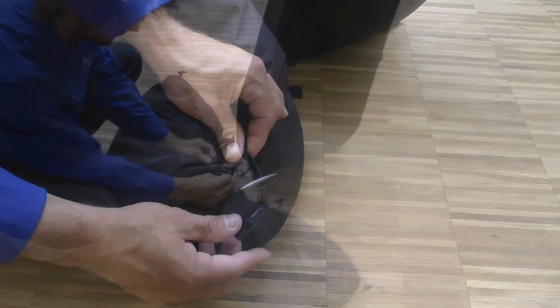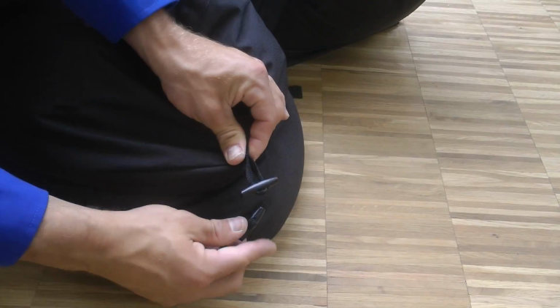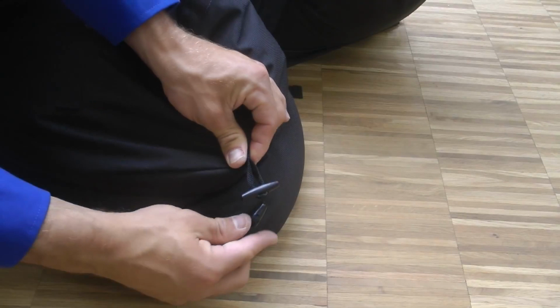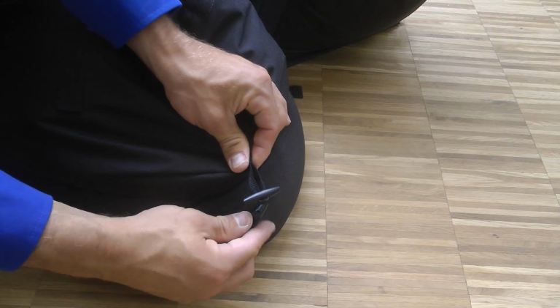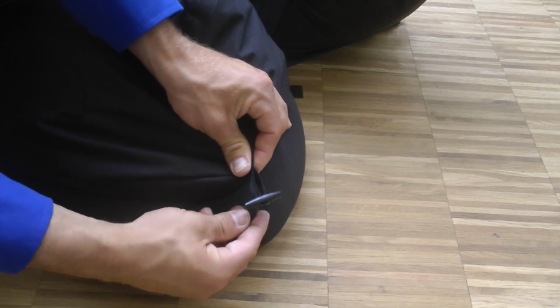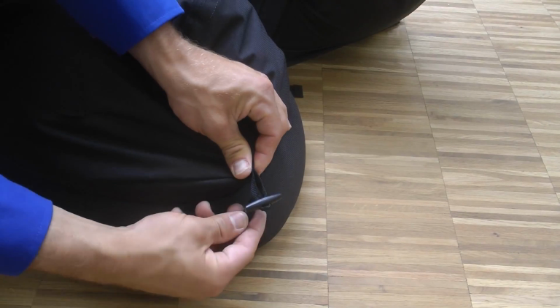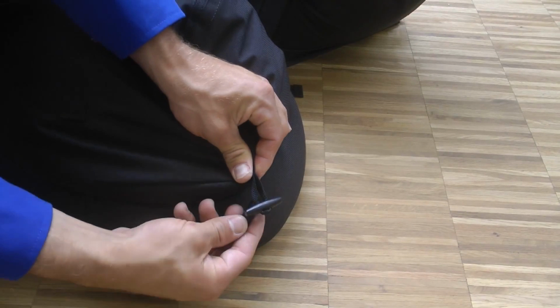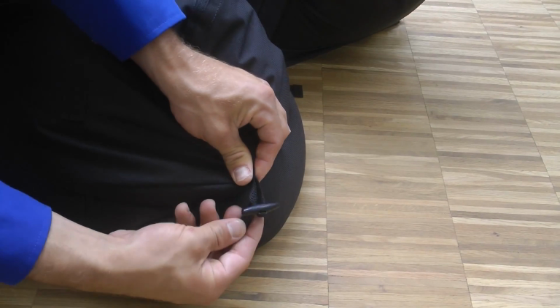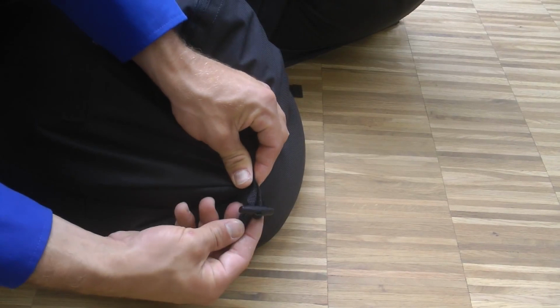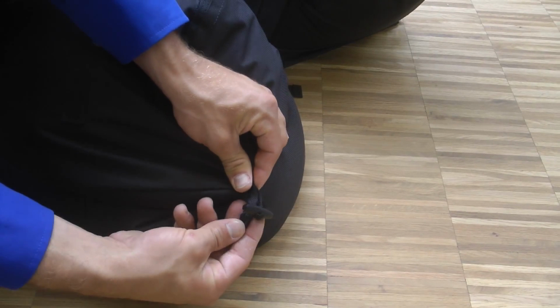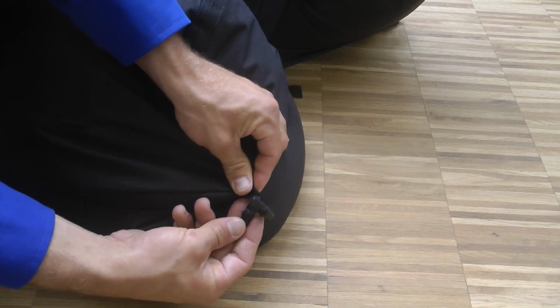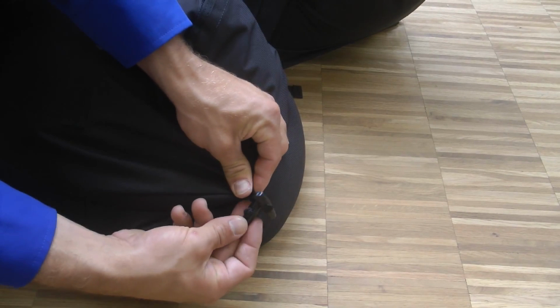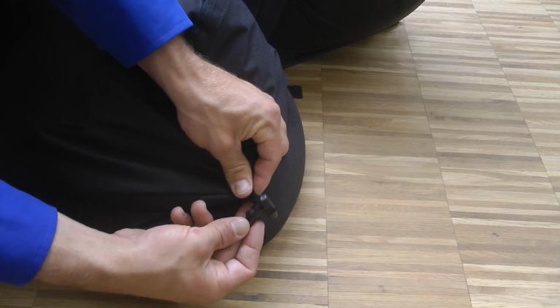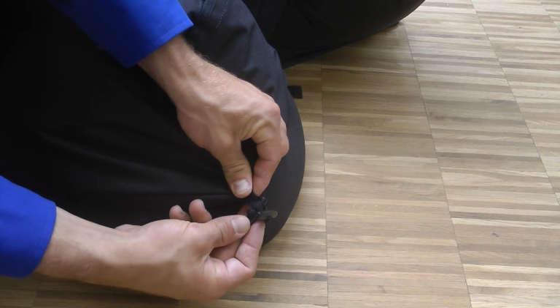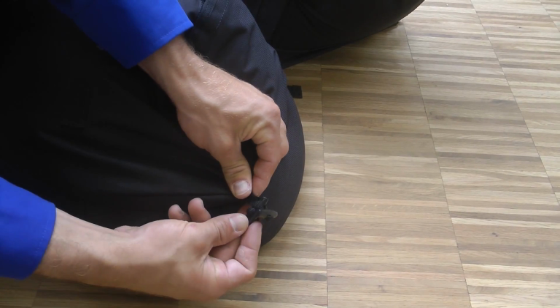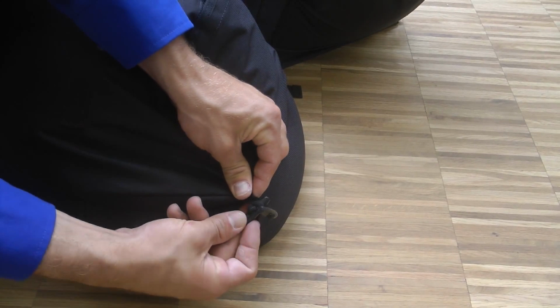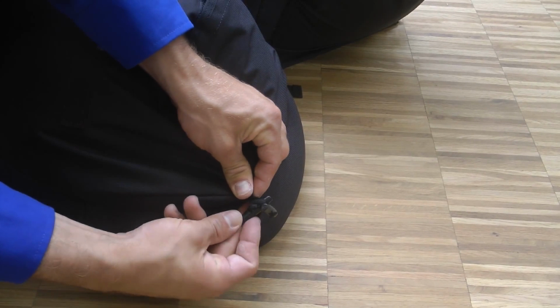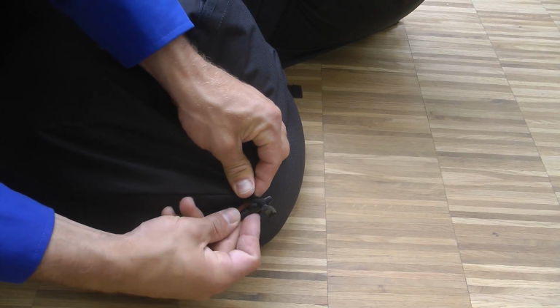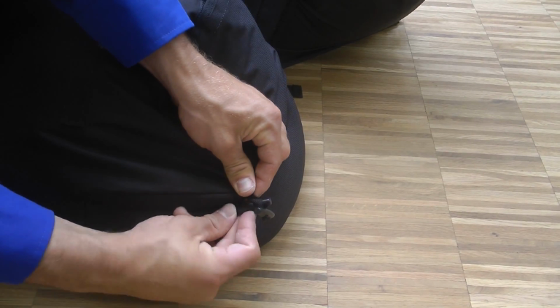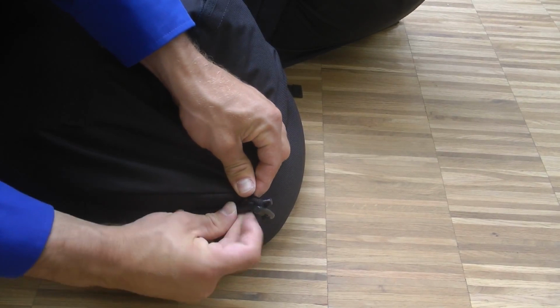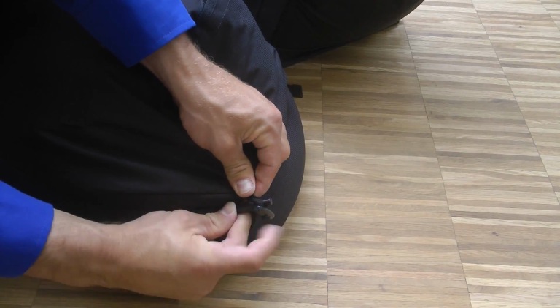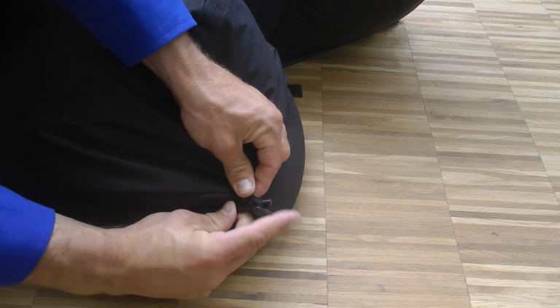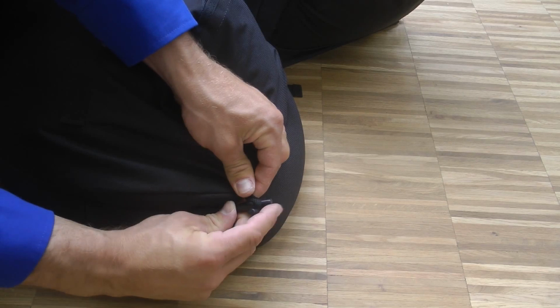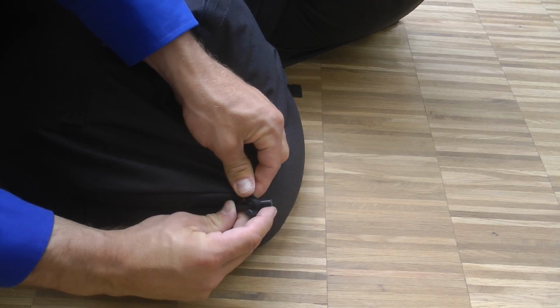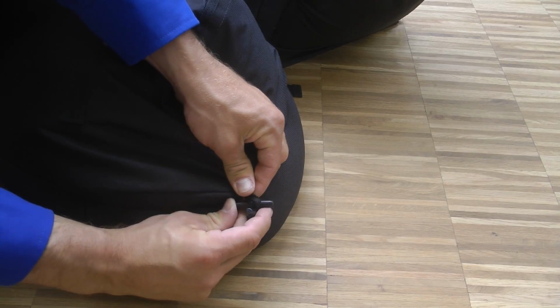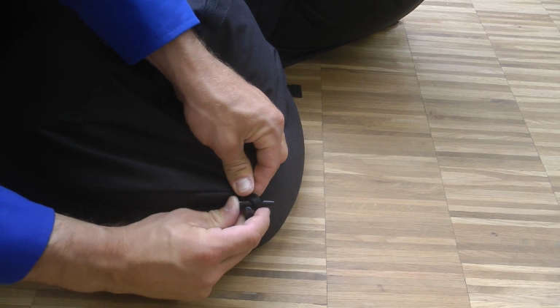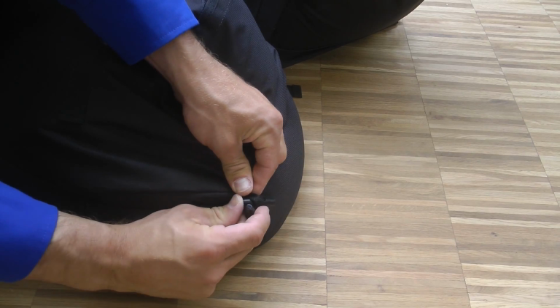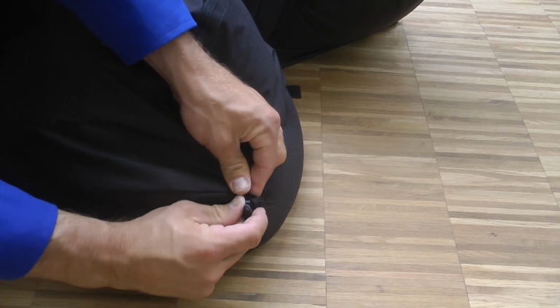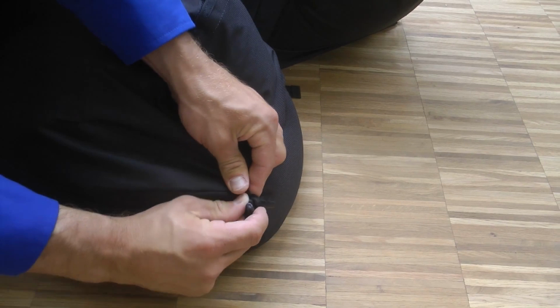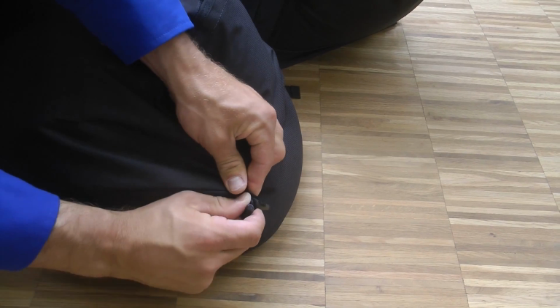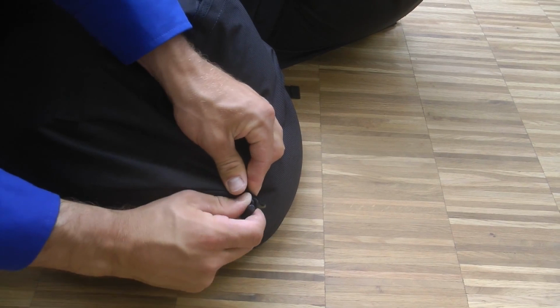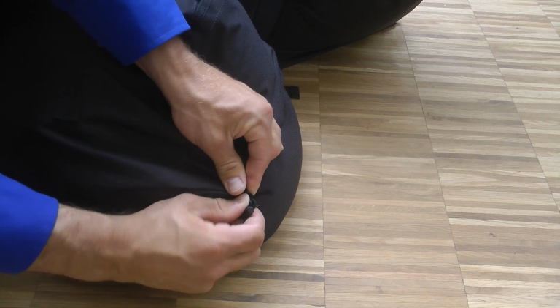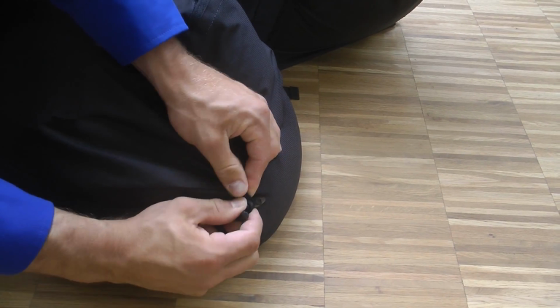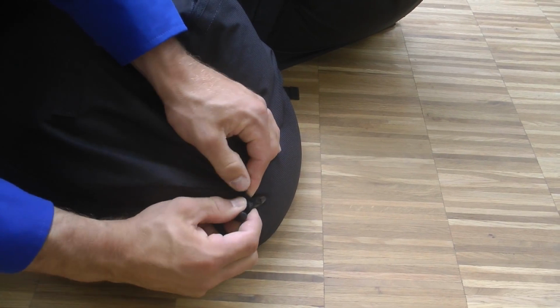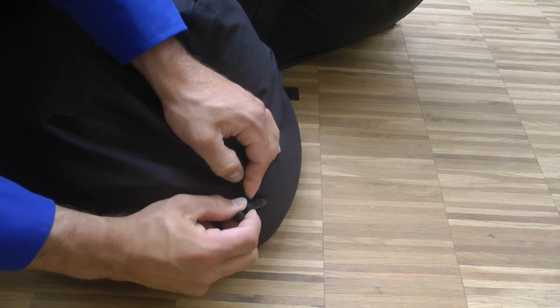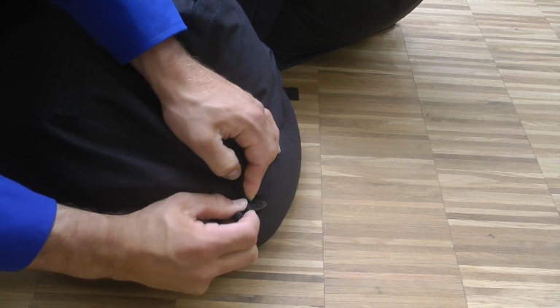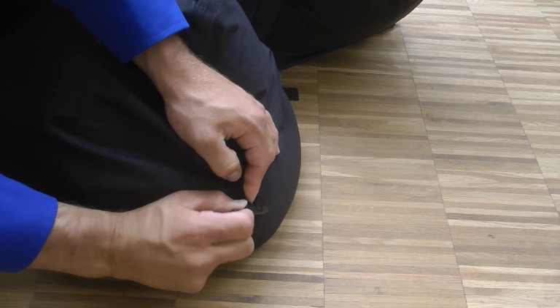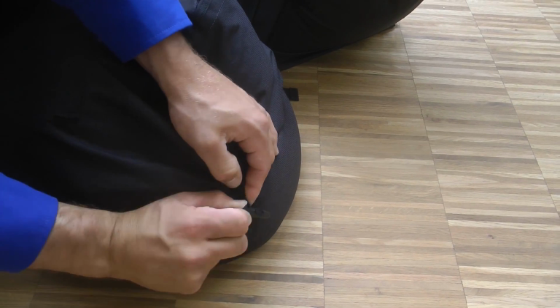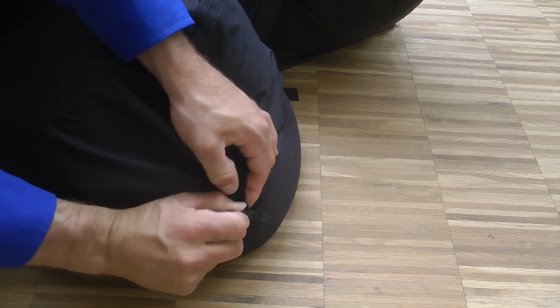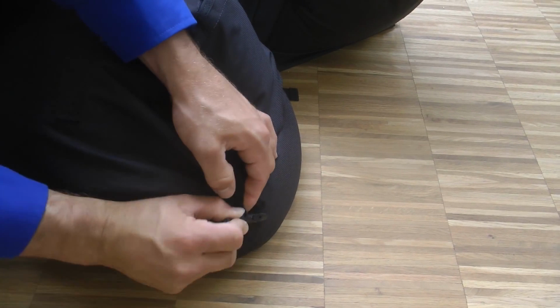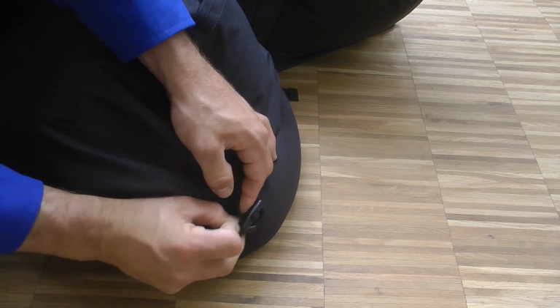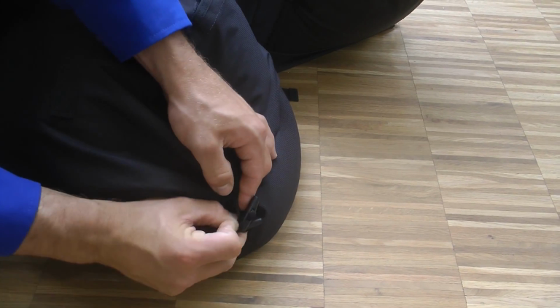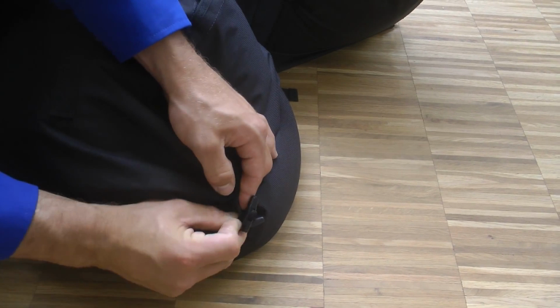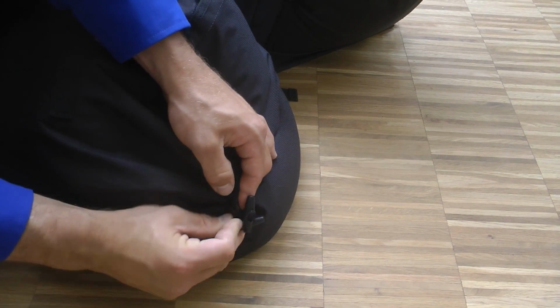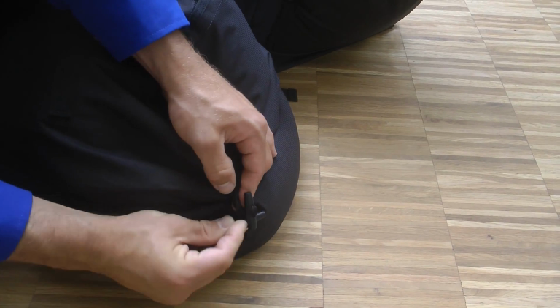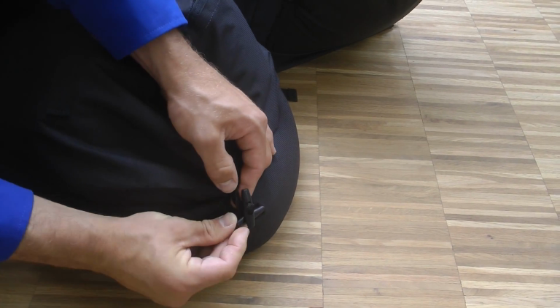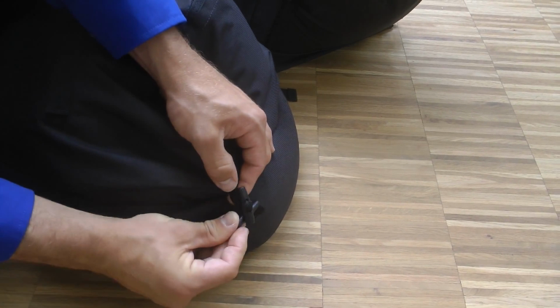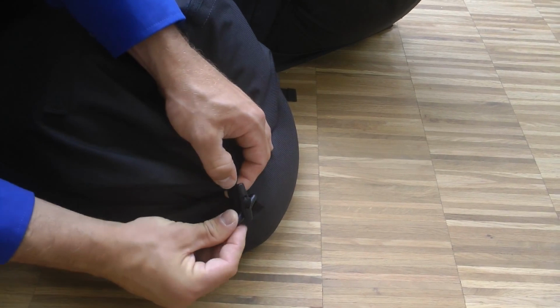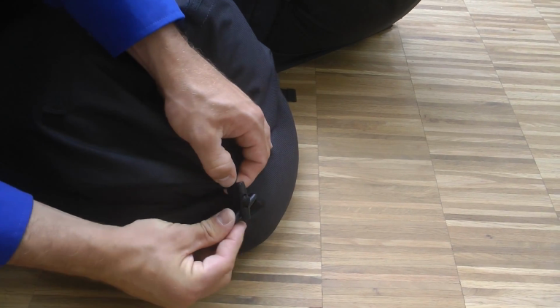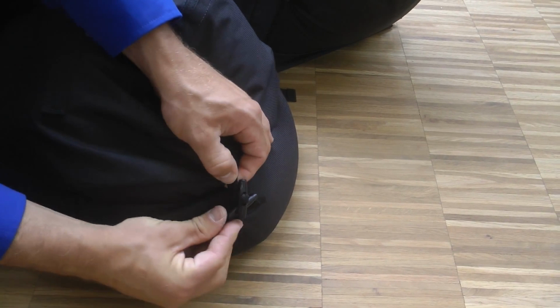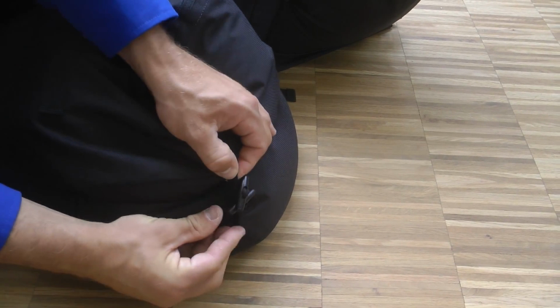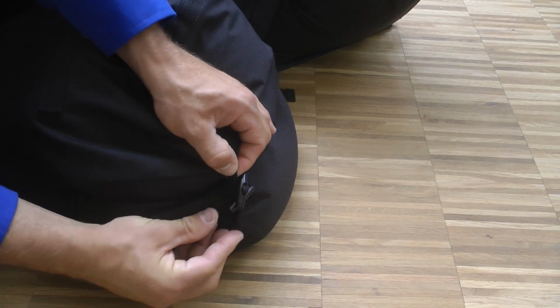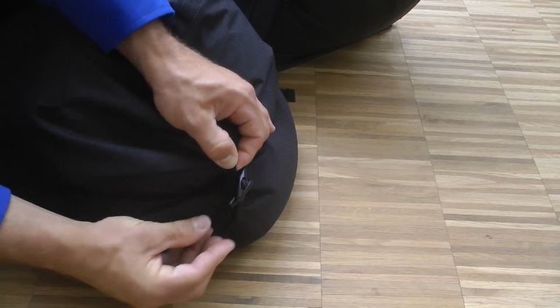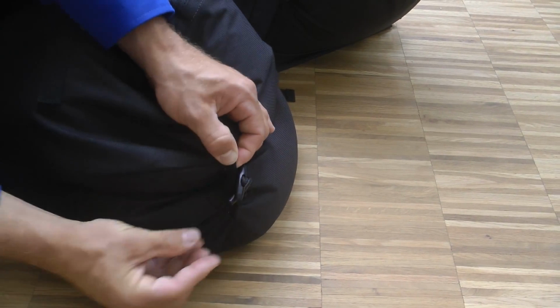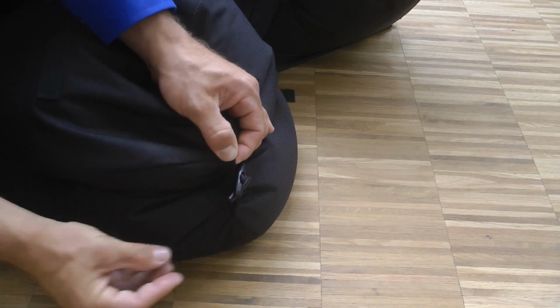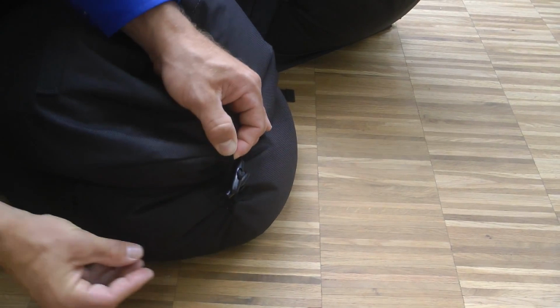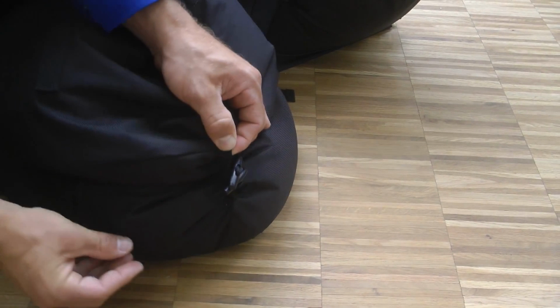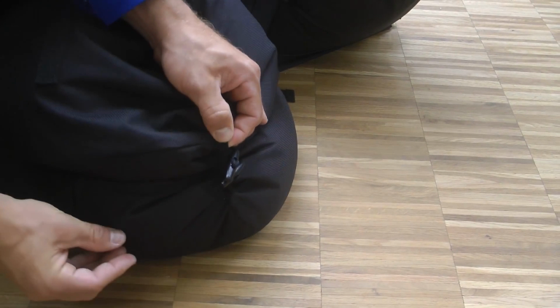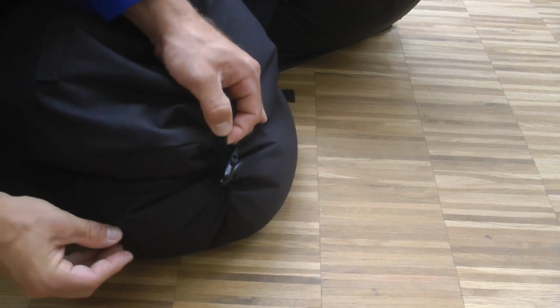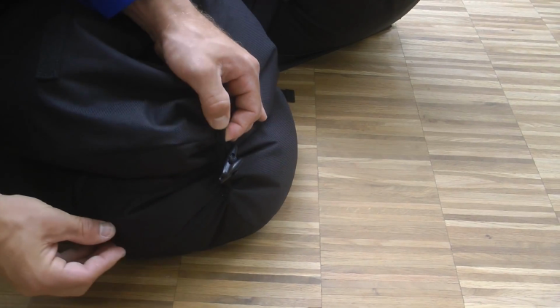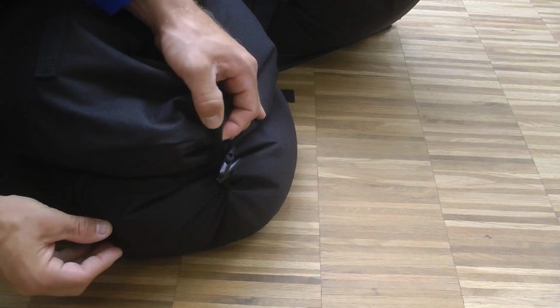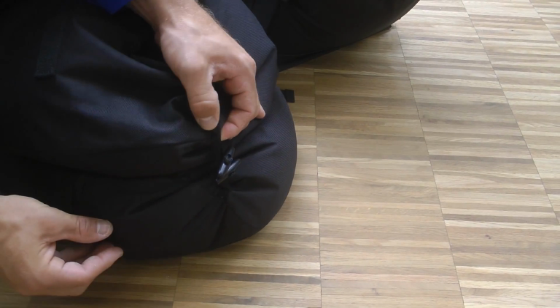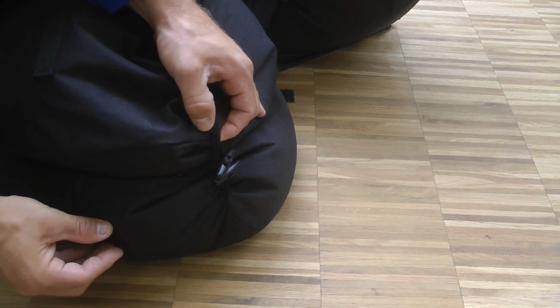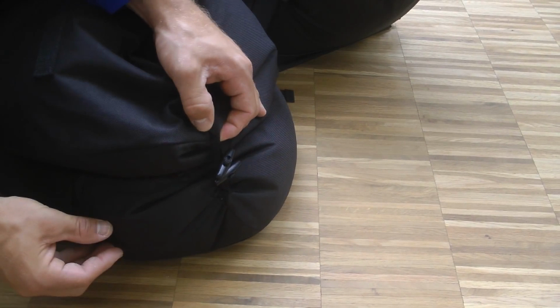When doing this, connect them to one another using the four toggles by simply sliding the toggle on one ballast through the loop on the second.